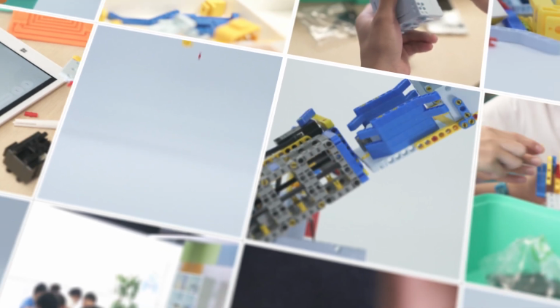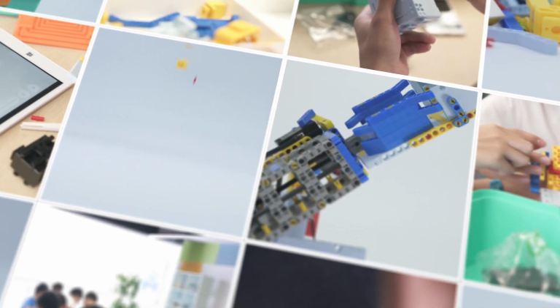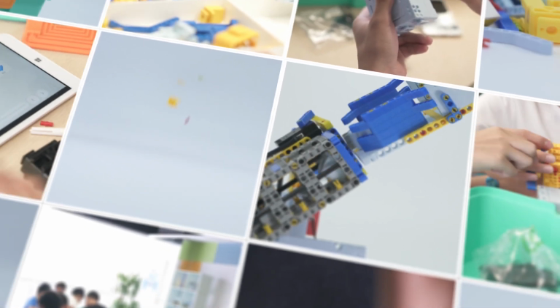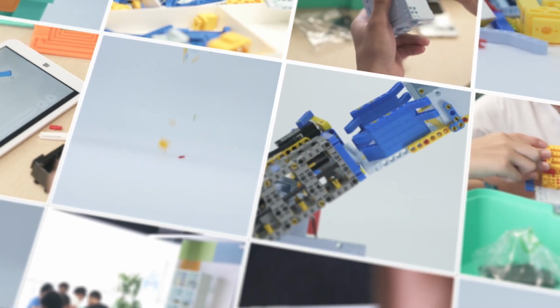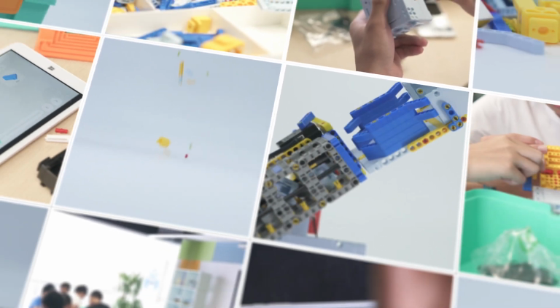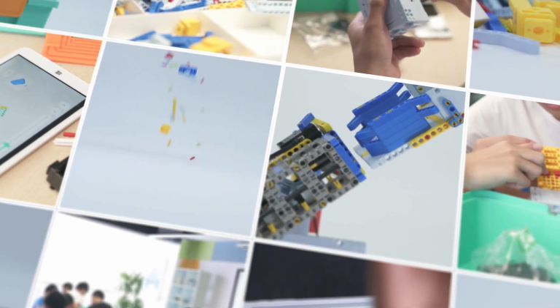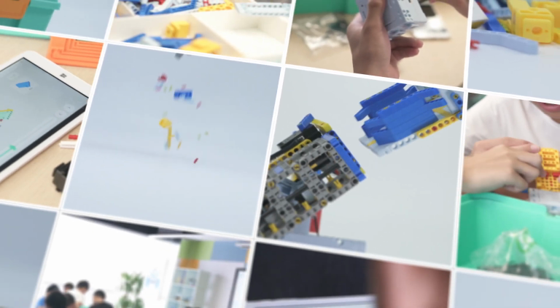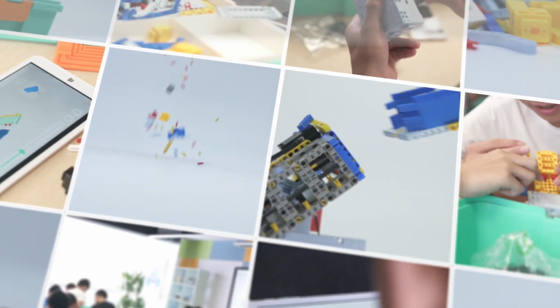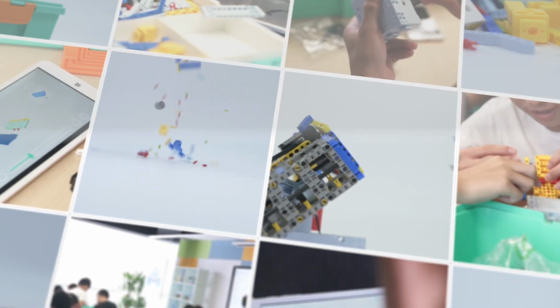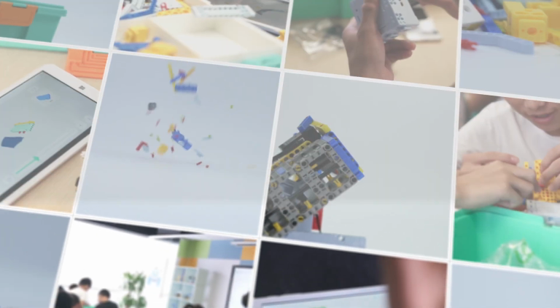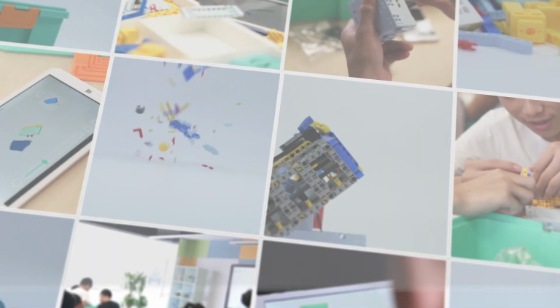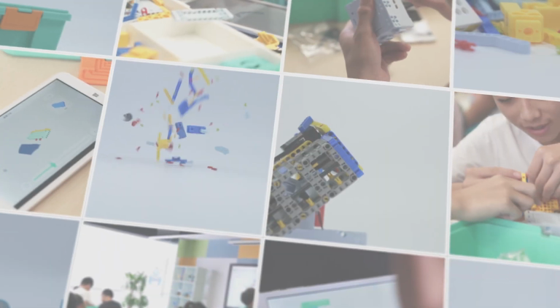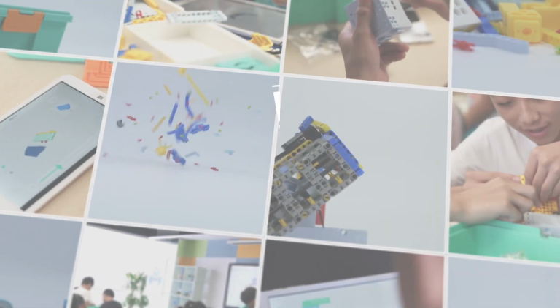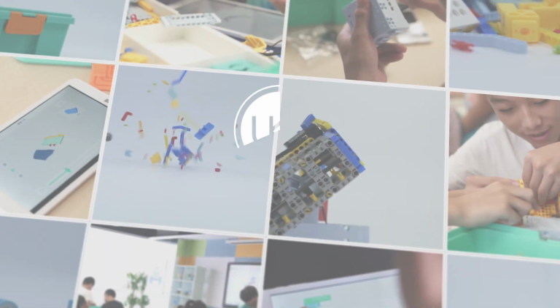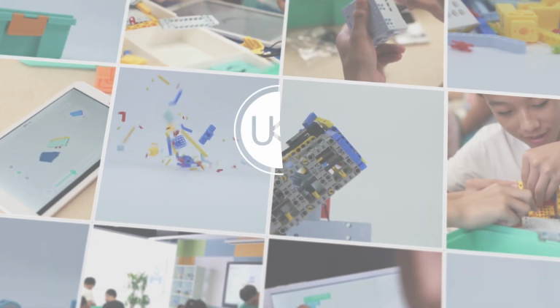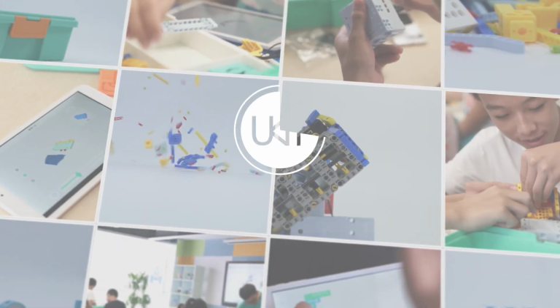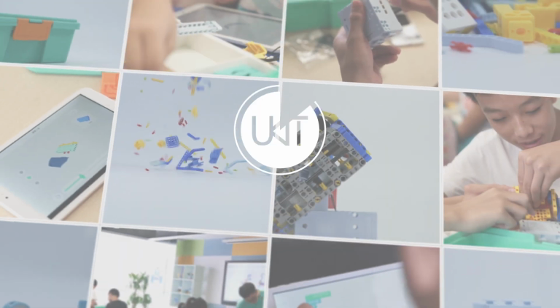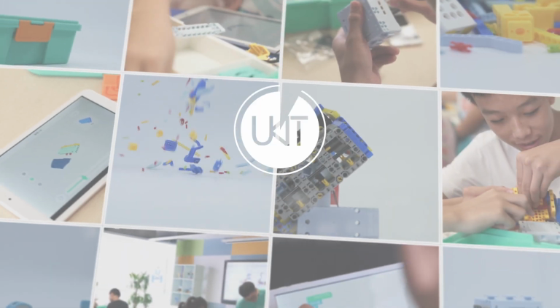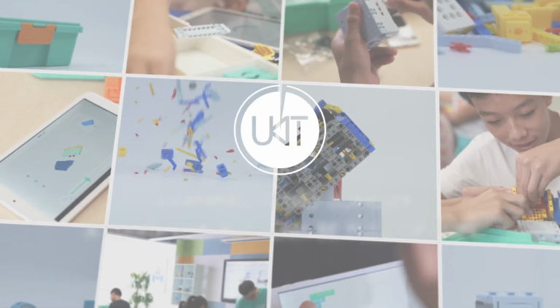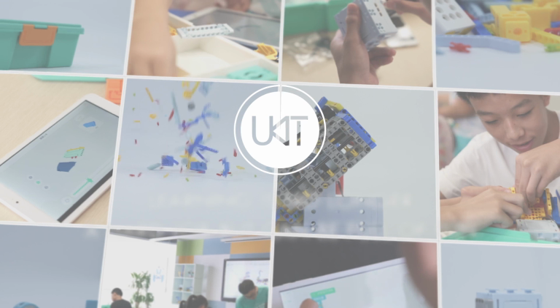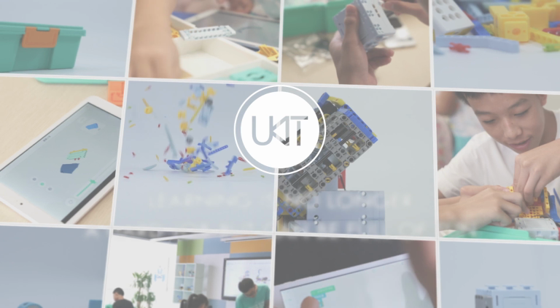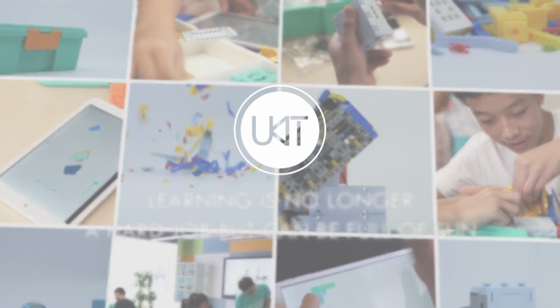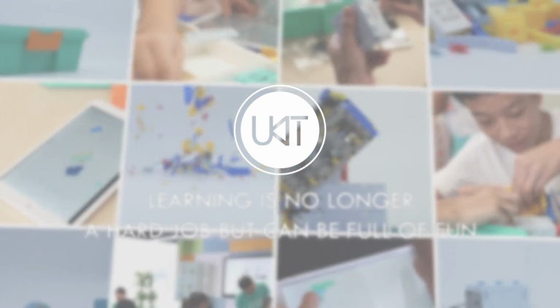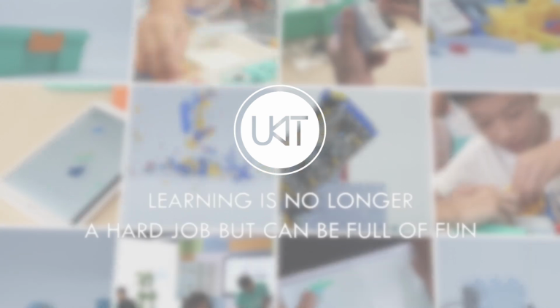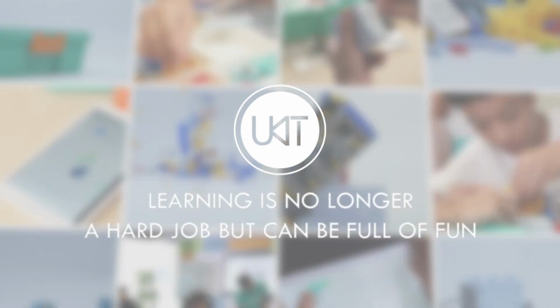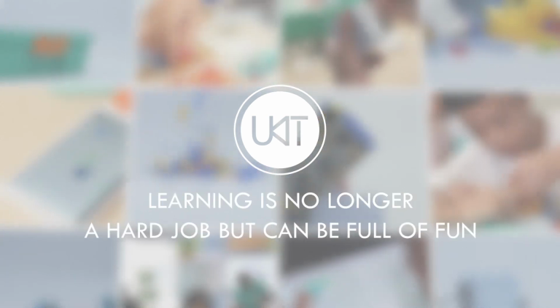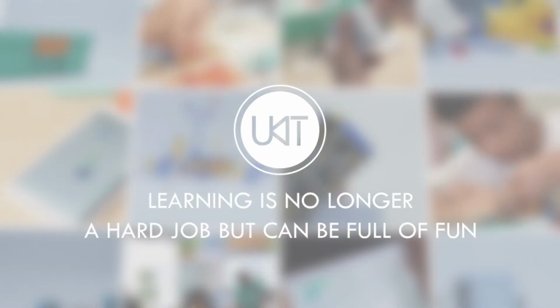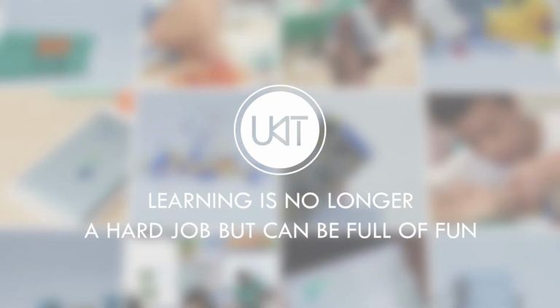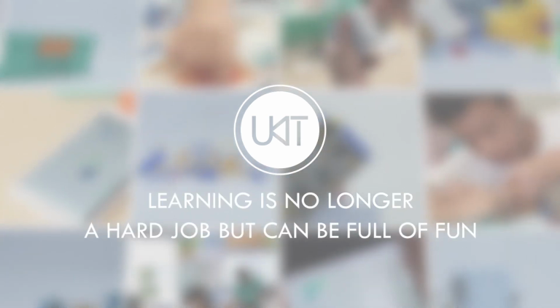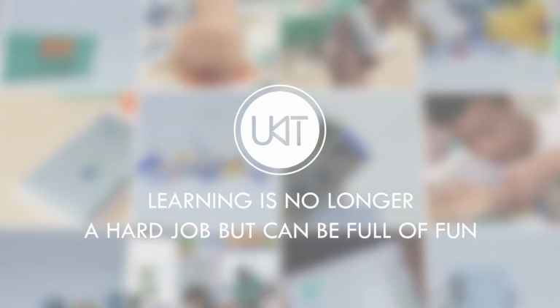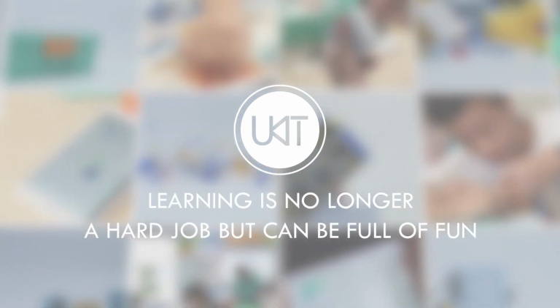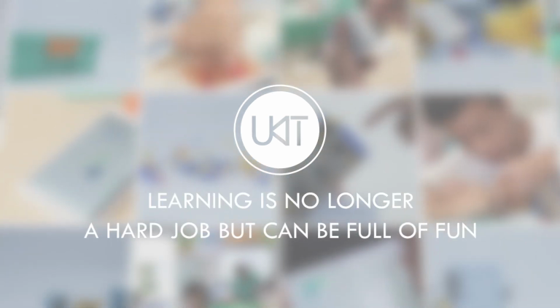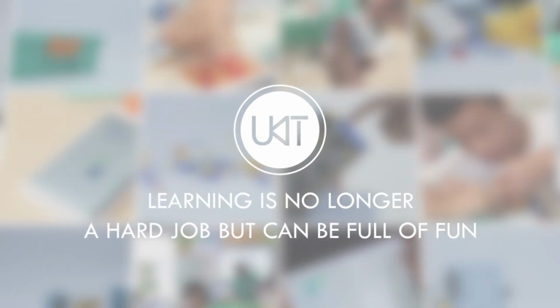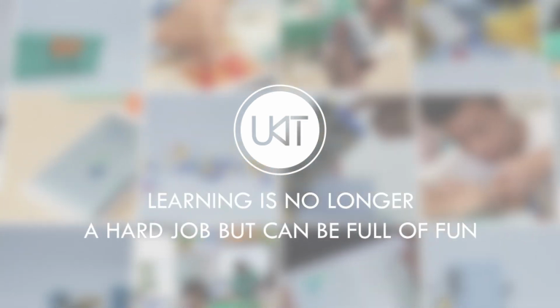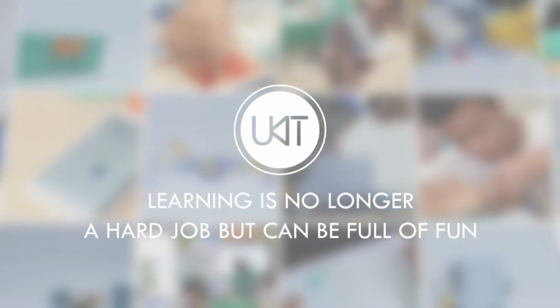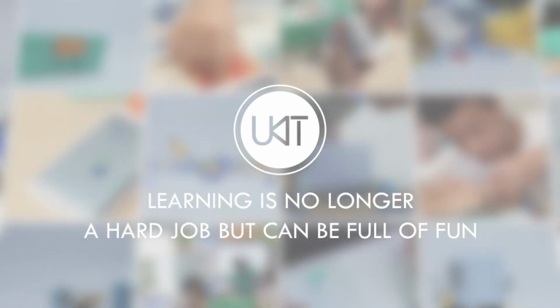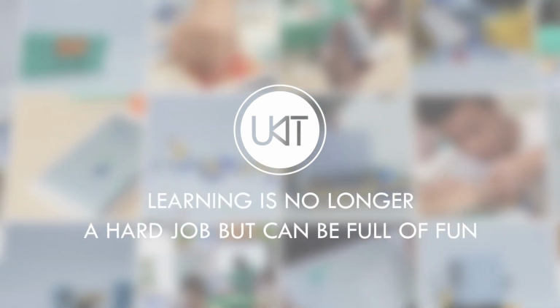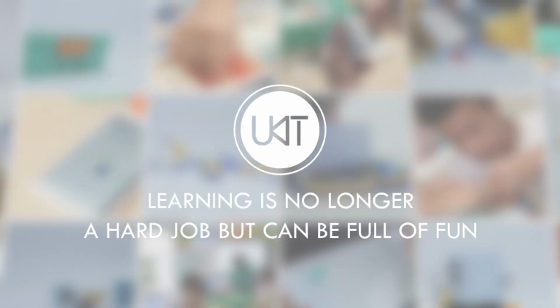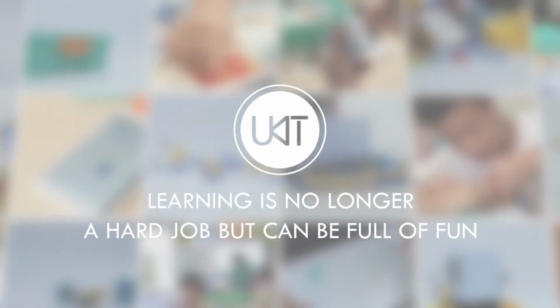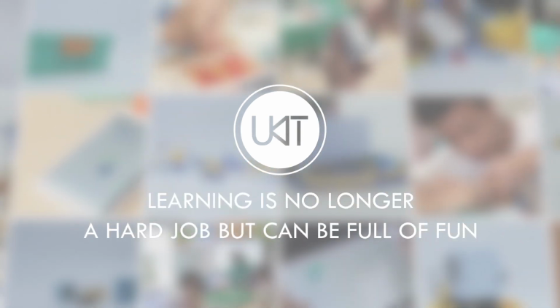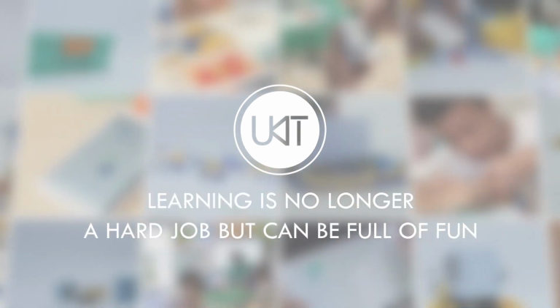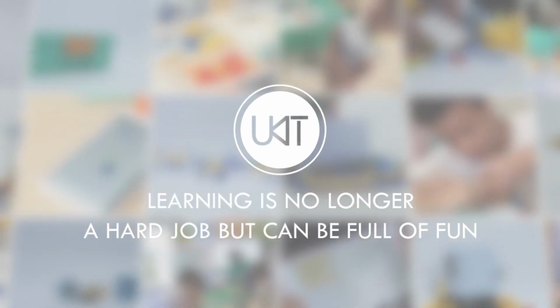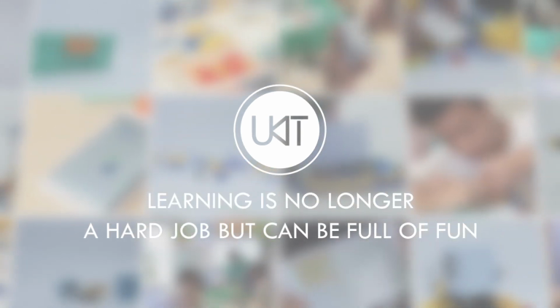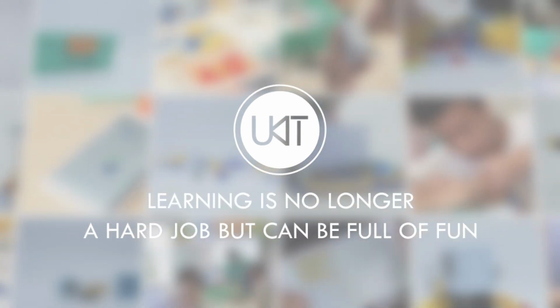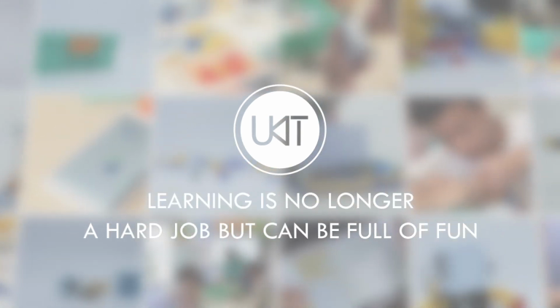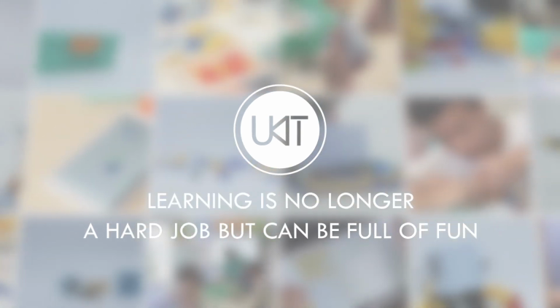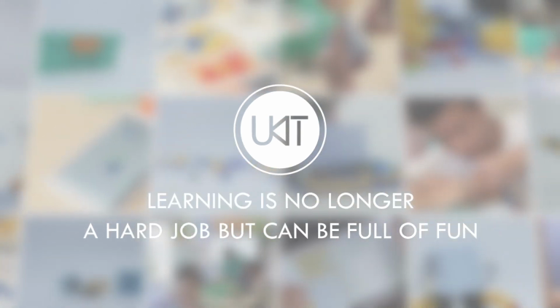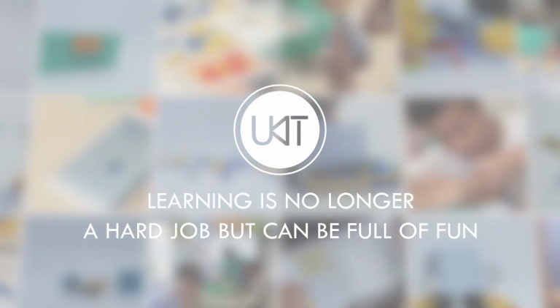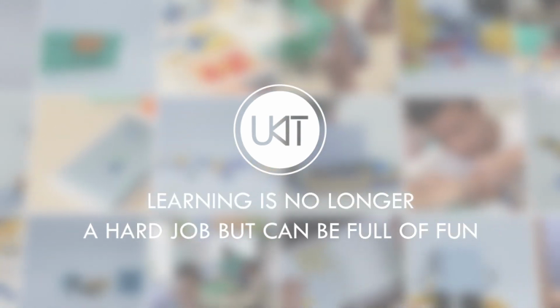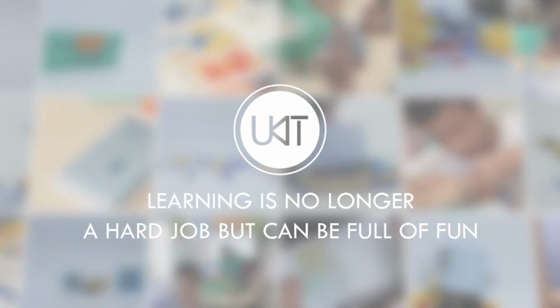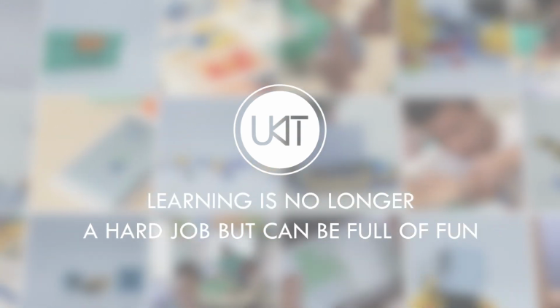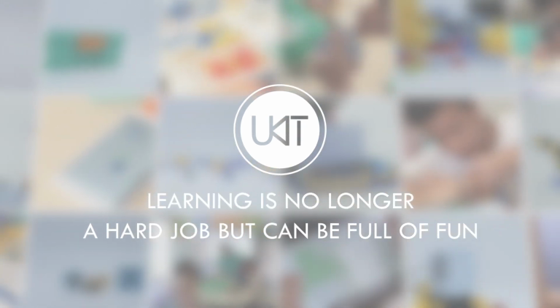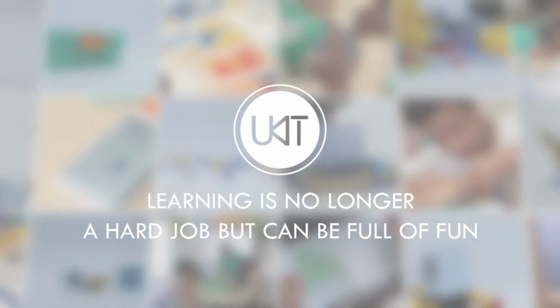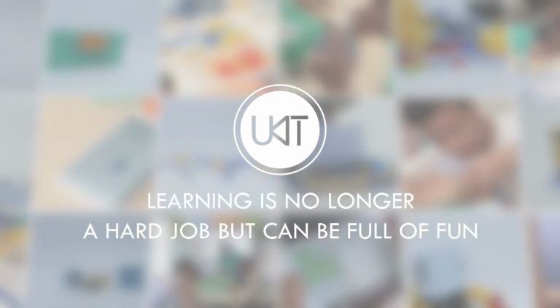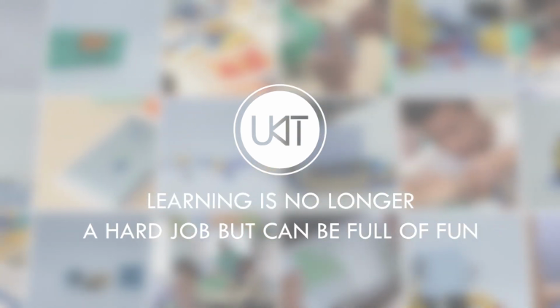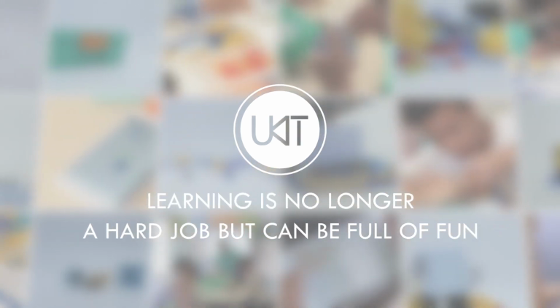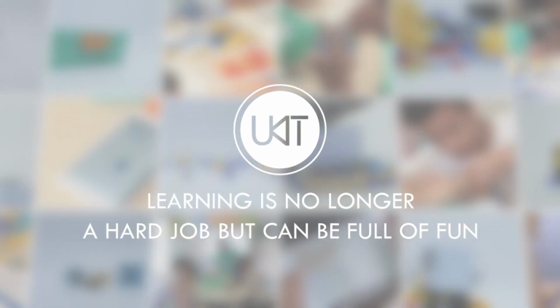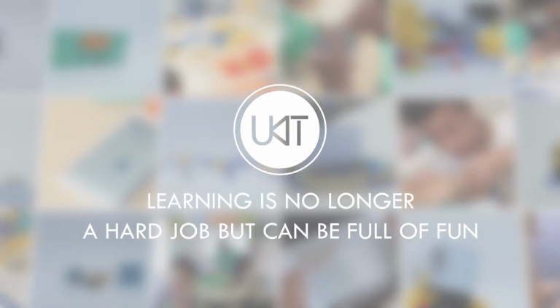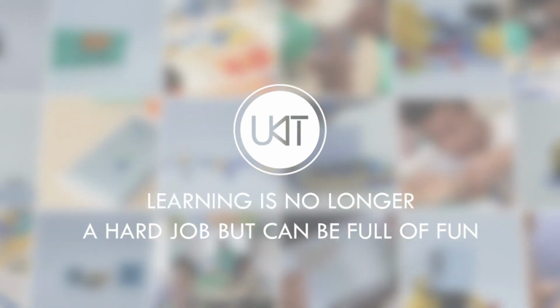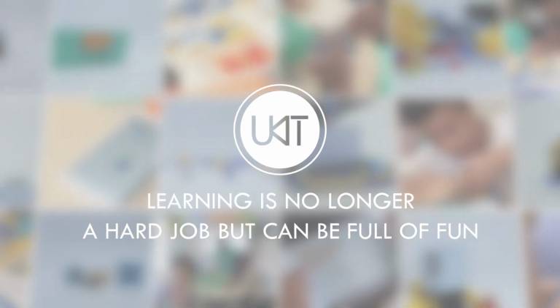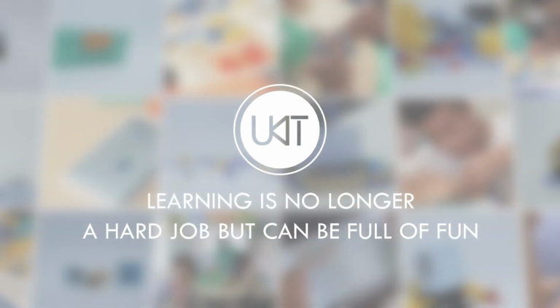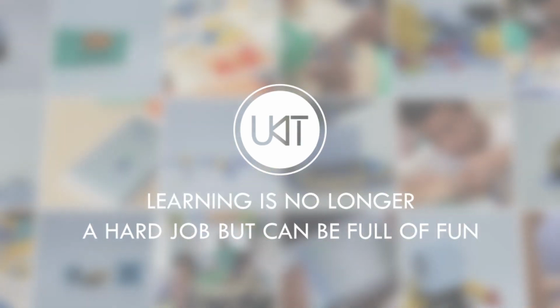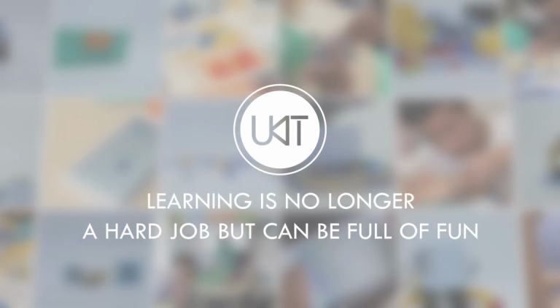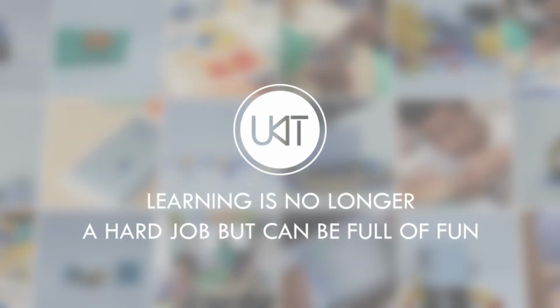U-Kit, a programmable building block robot, makes learning no longer a hard job but full of fun.